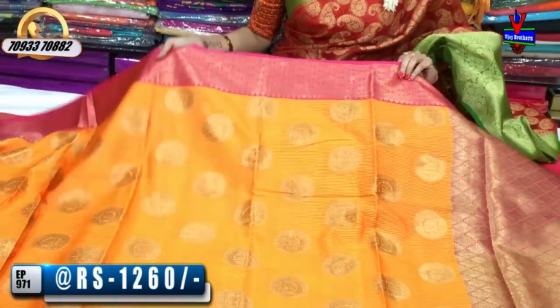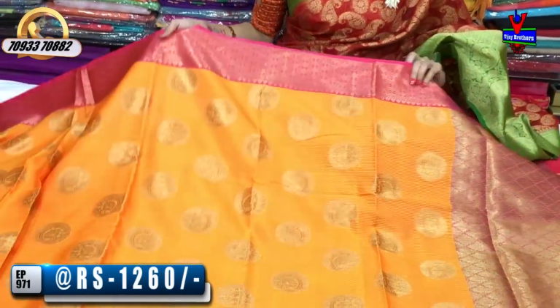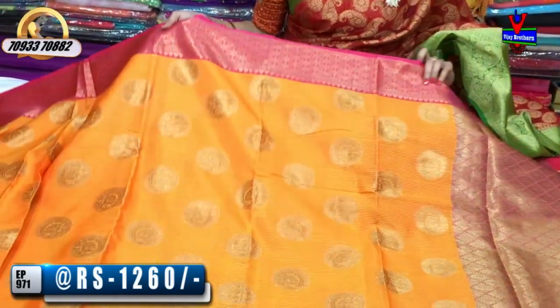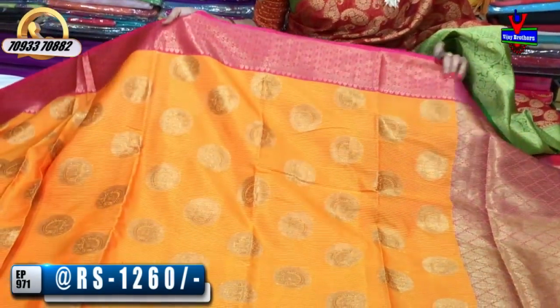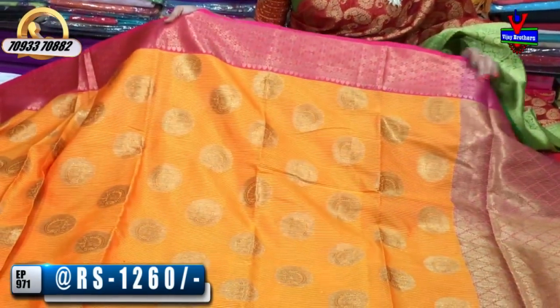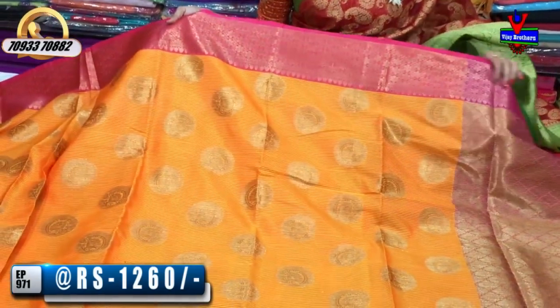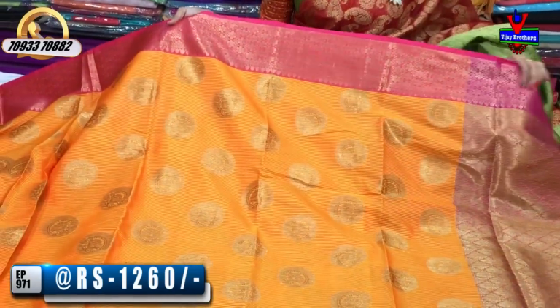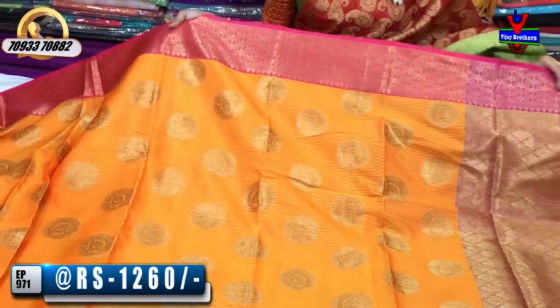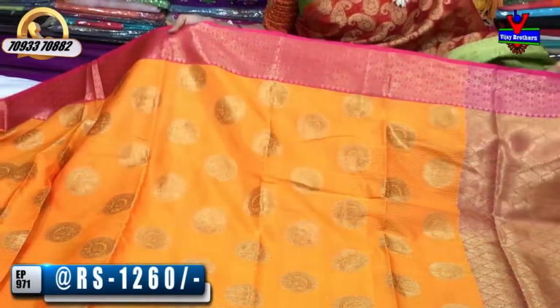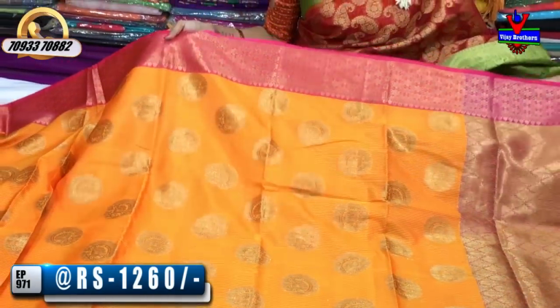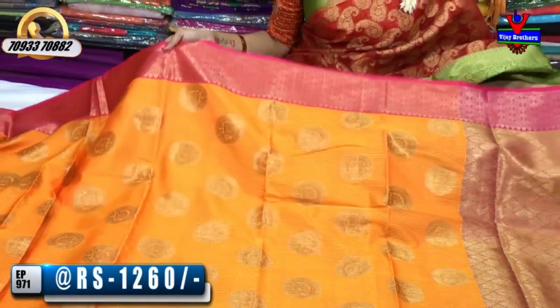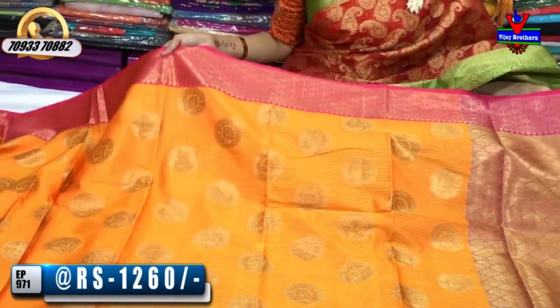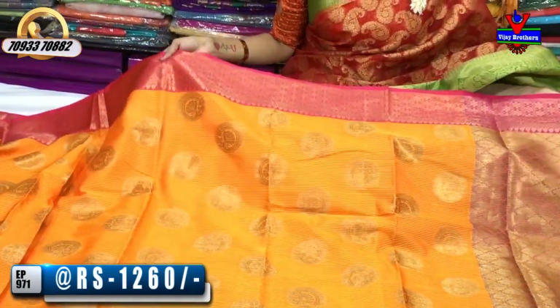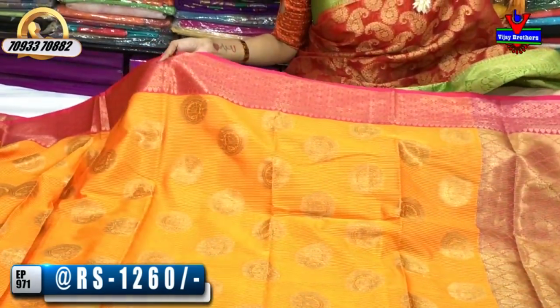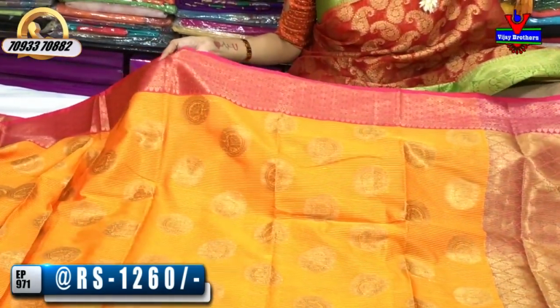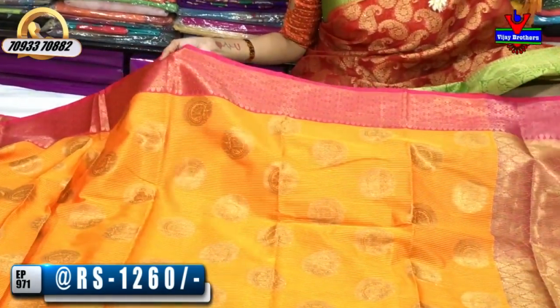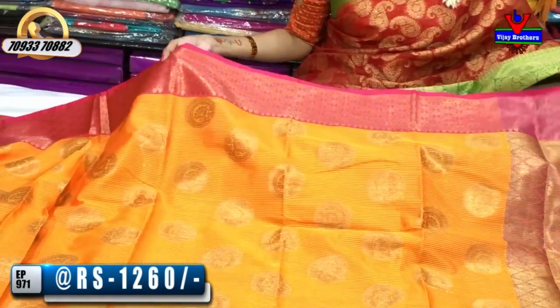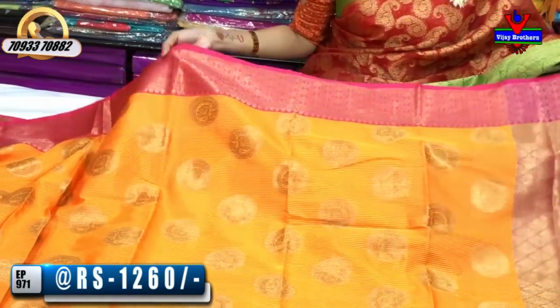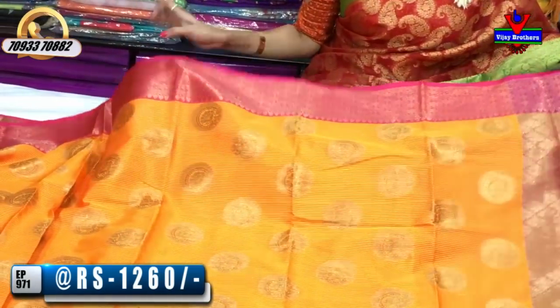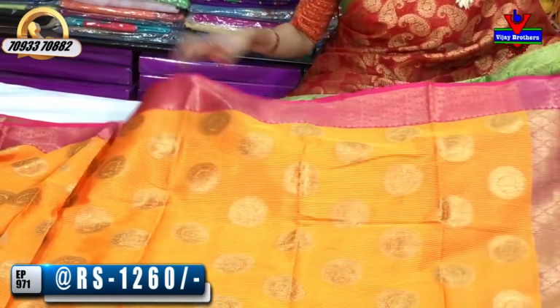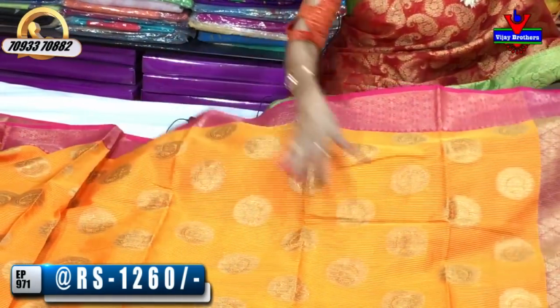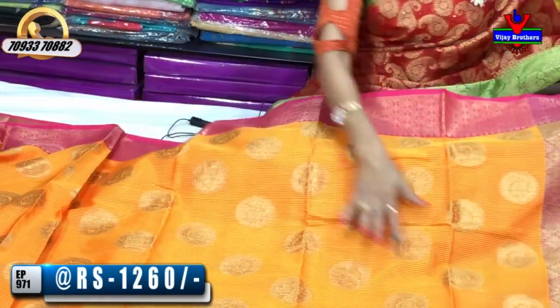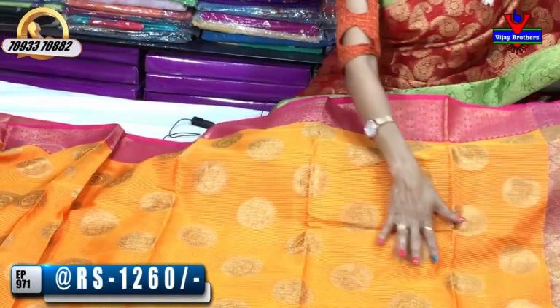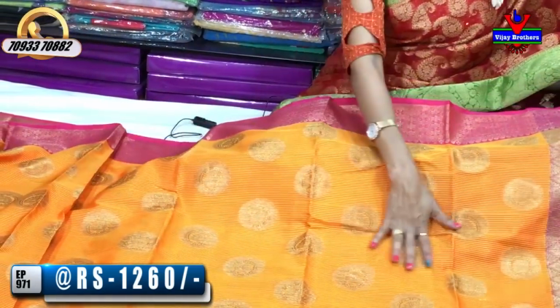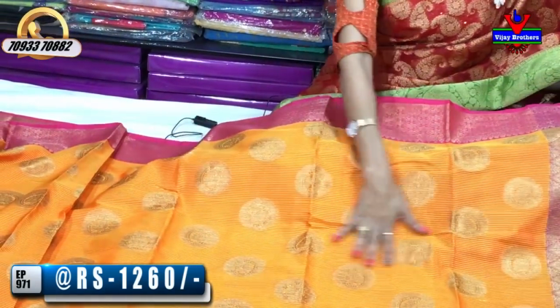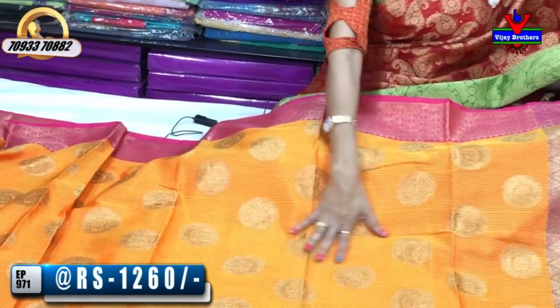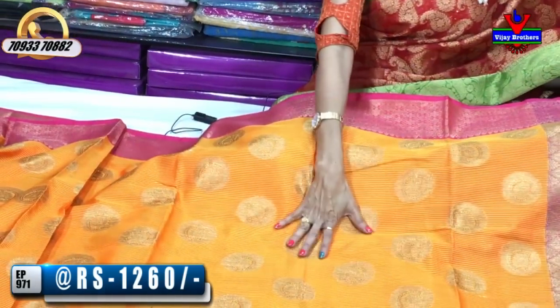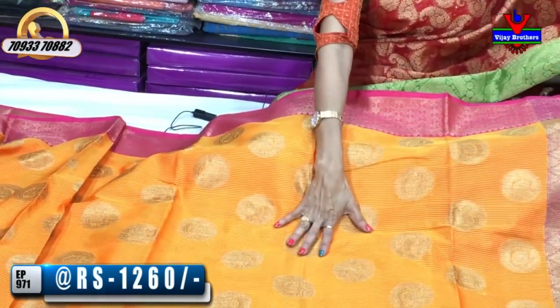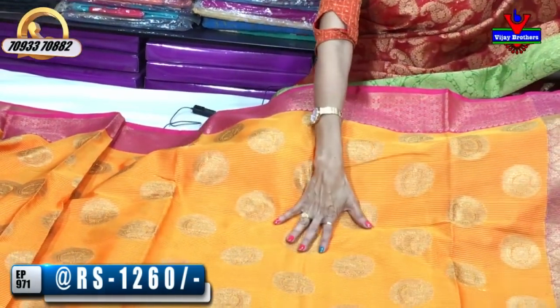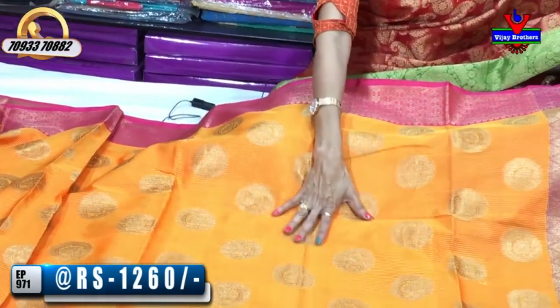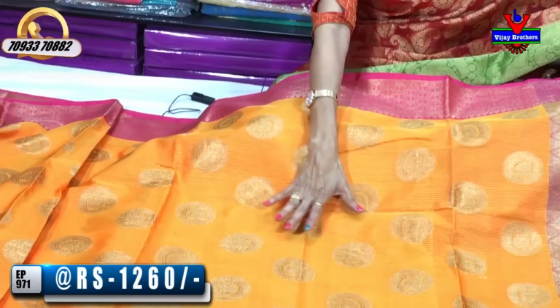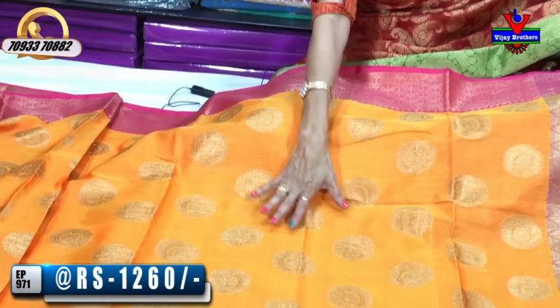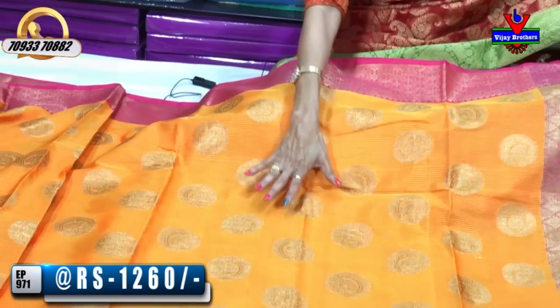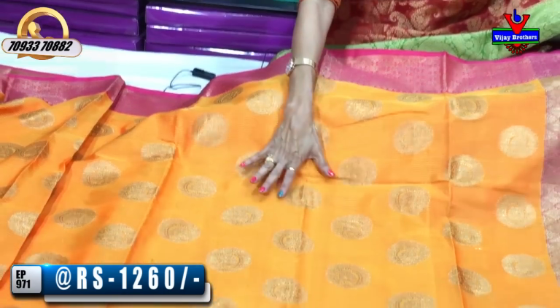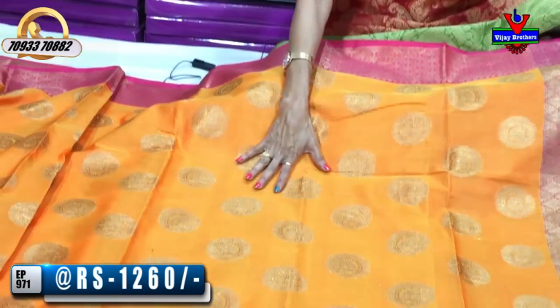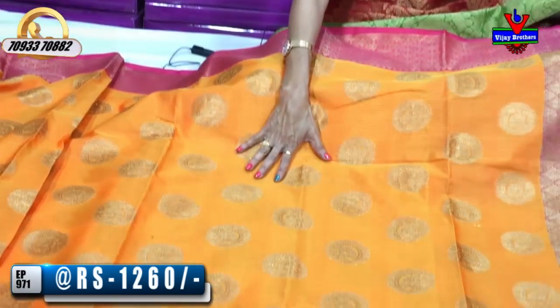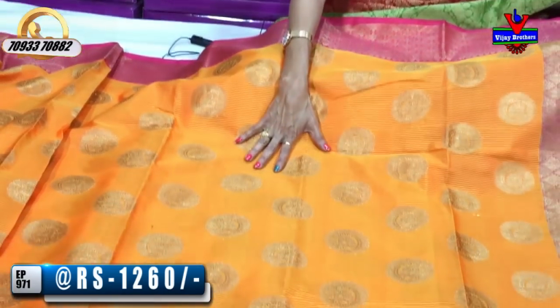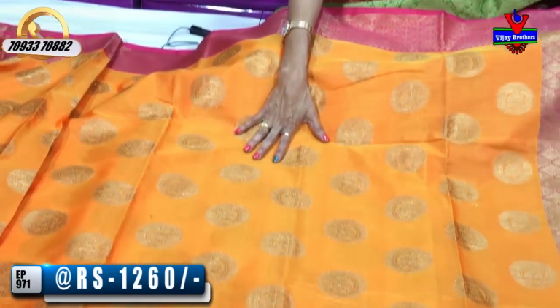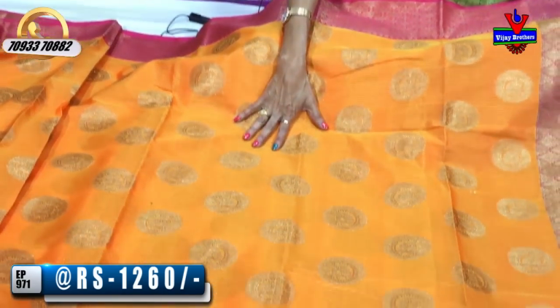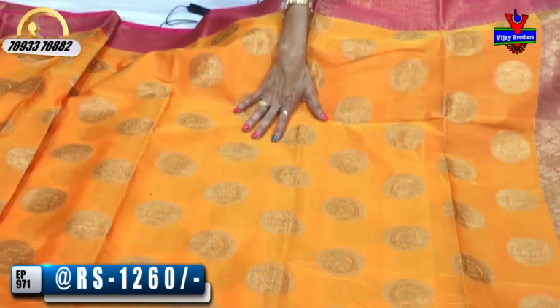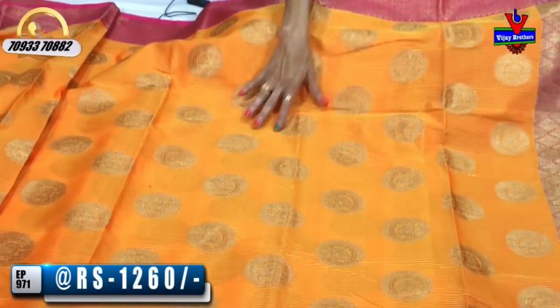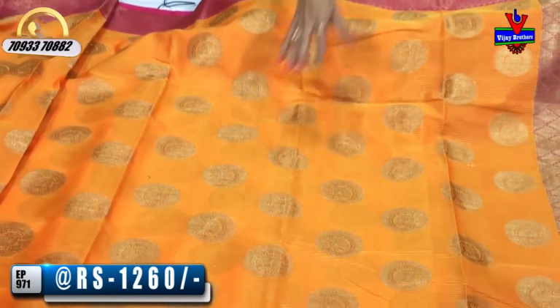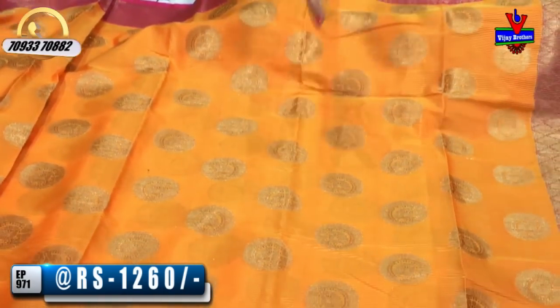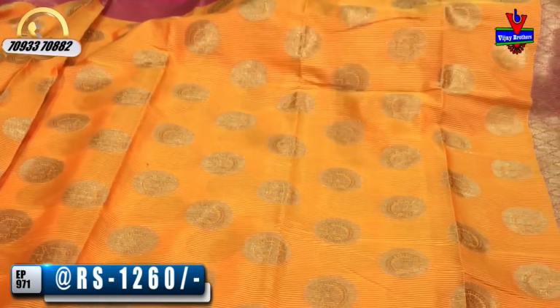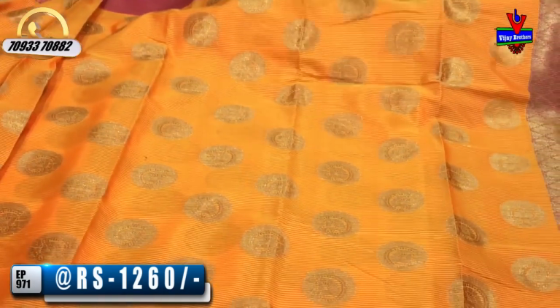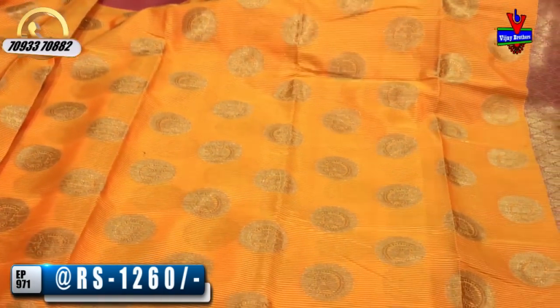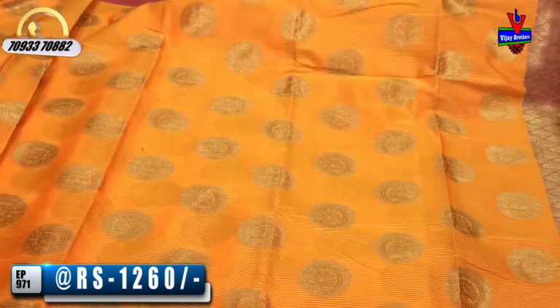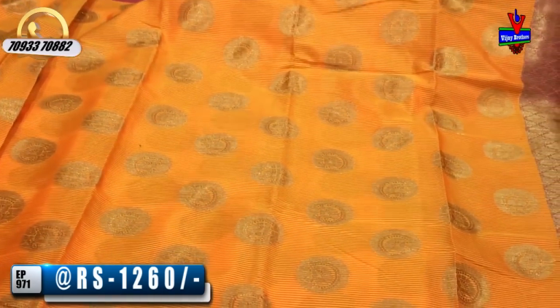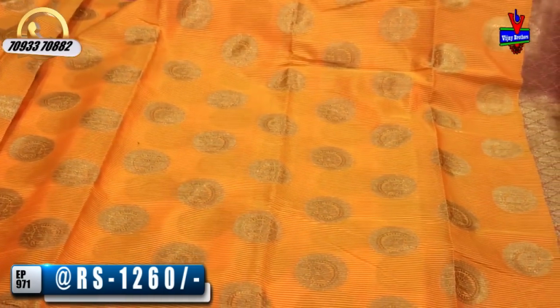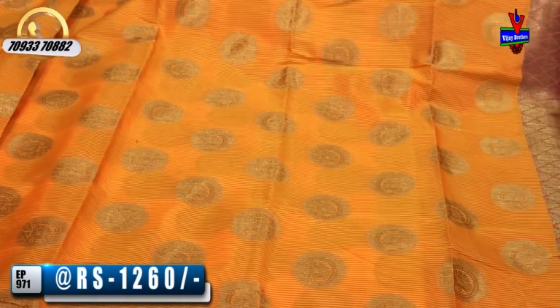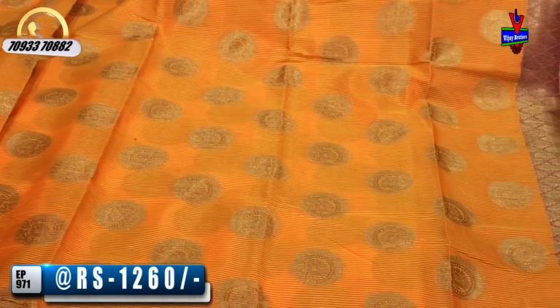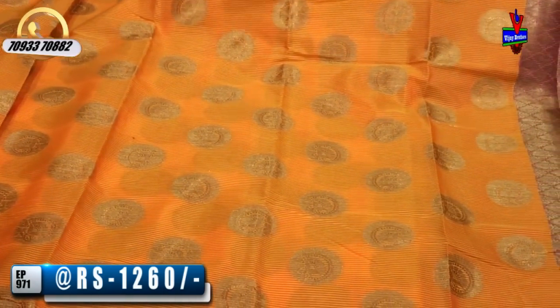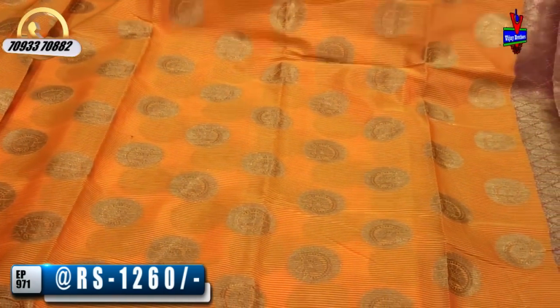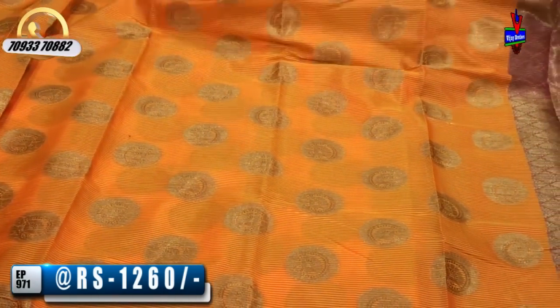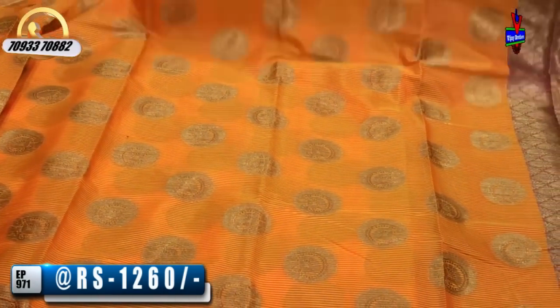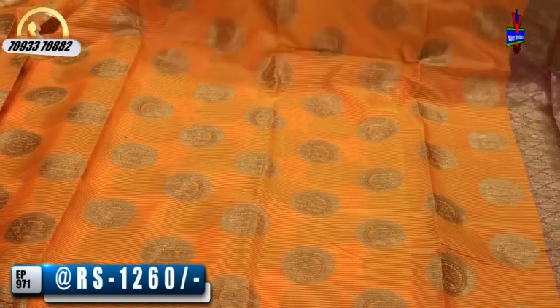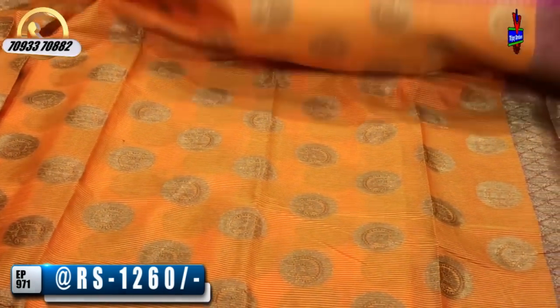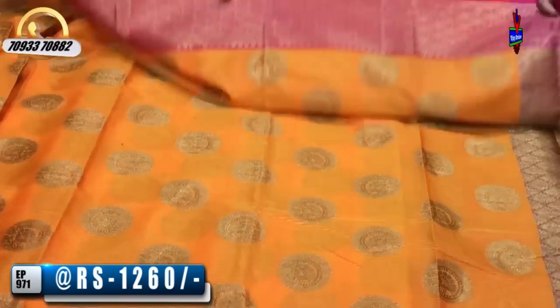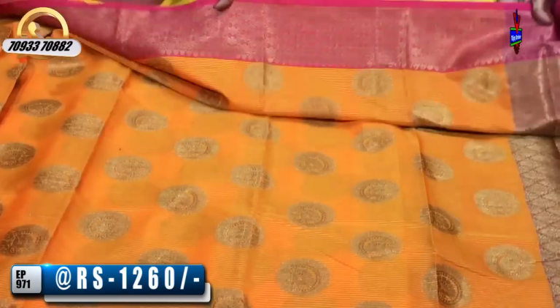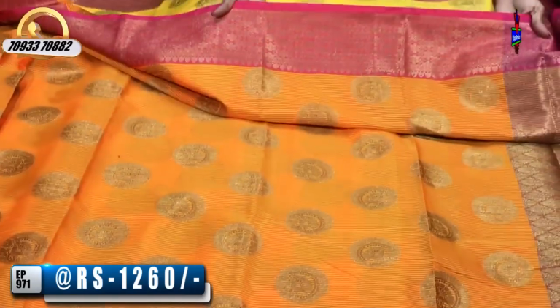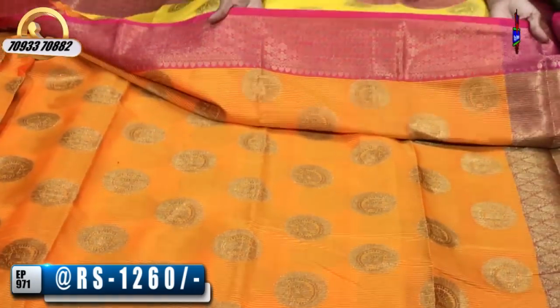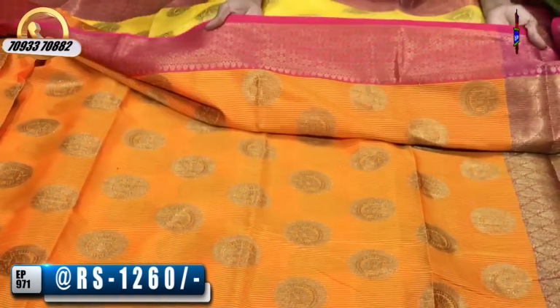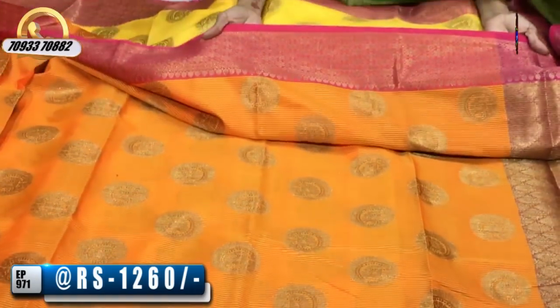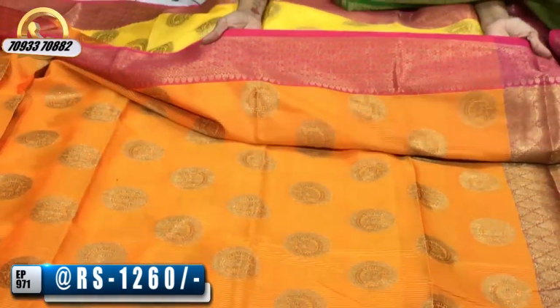This is a yellow and orange color. In the middle part, there are yellow and orange colors. The borders are pink color.